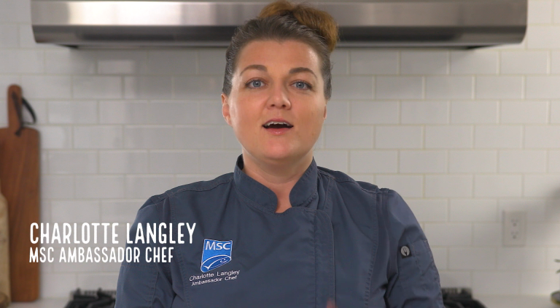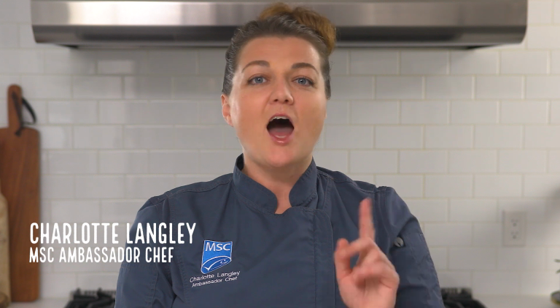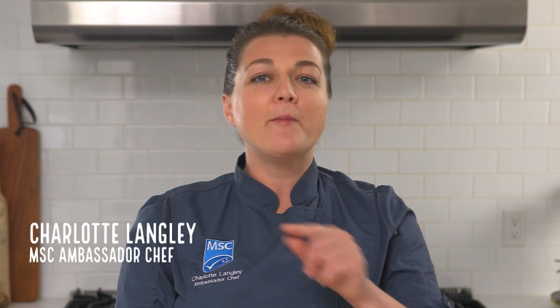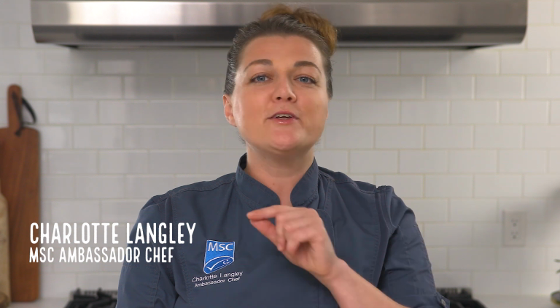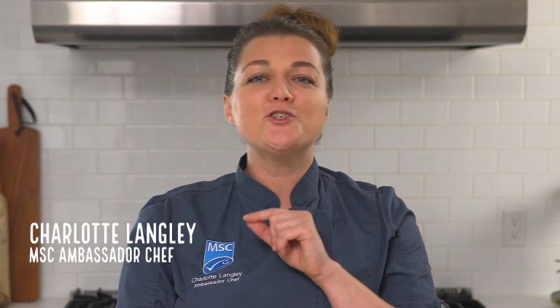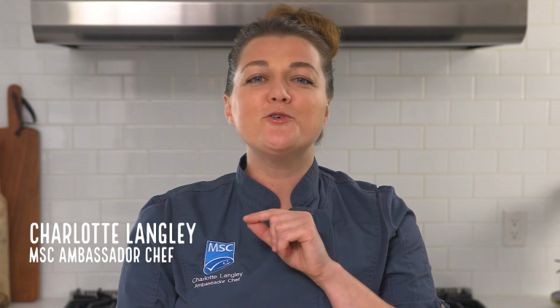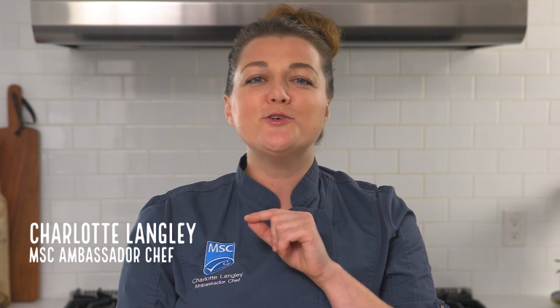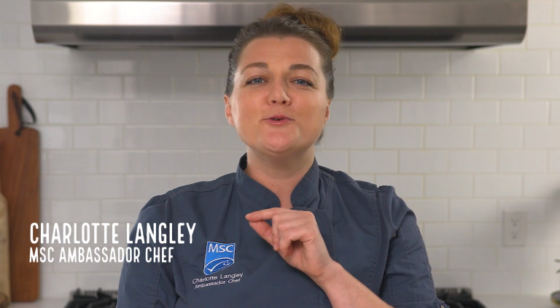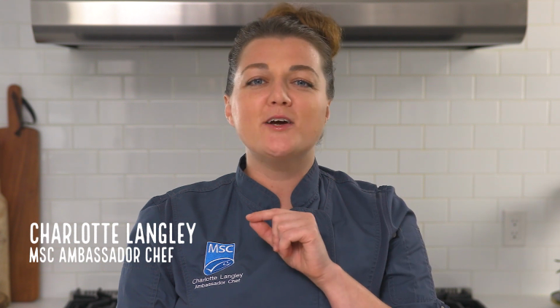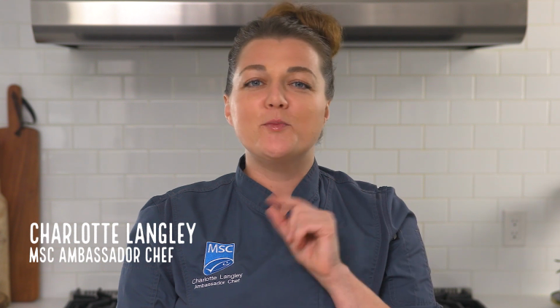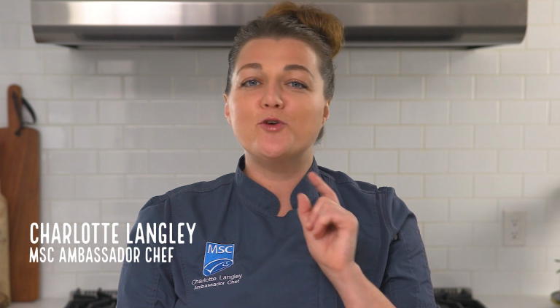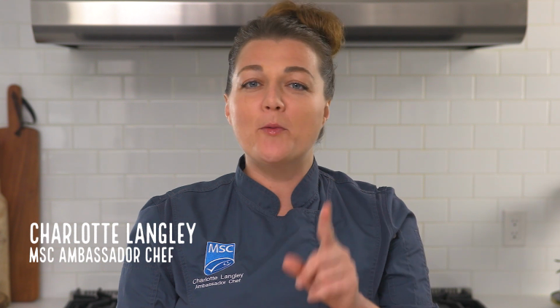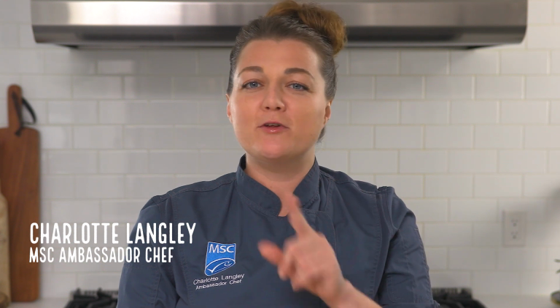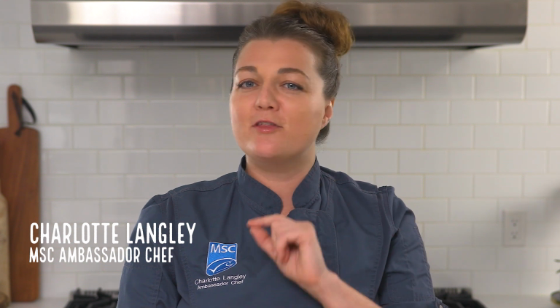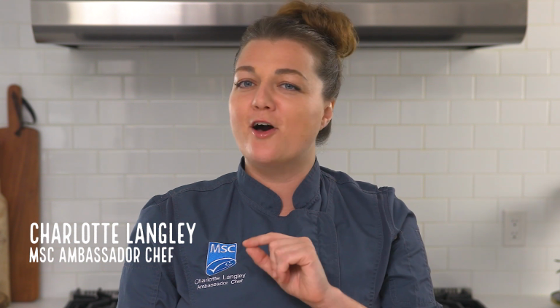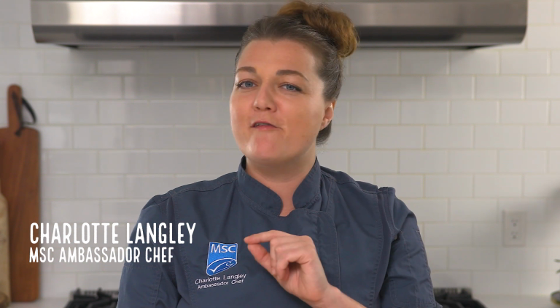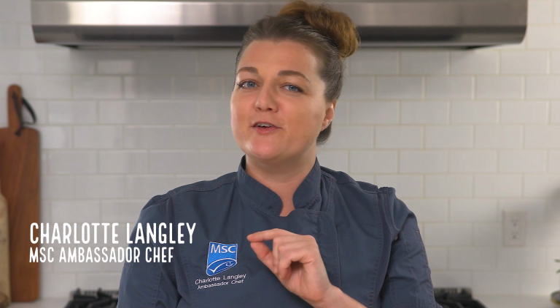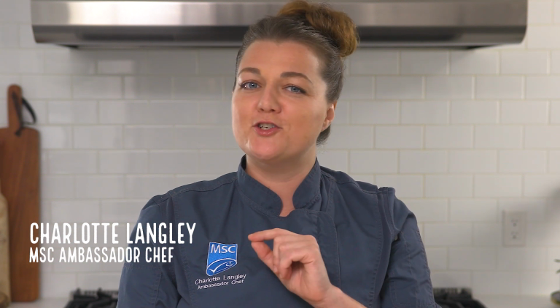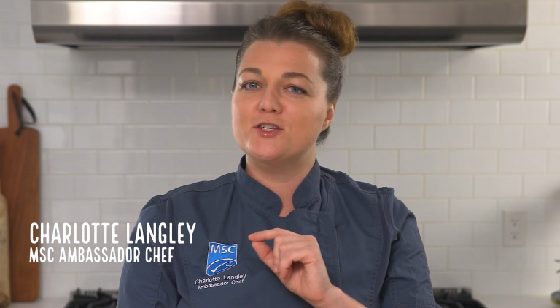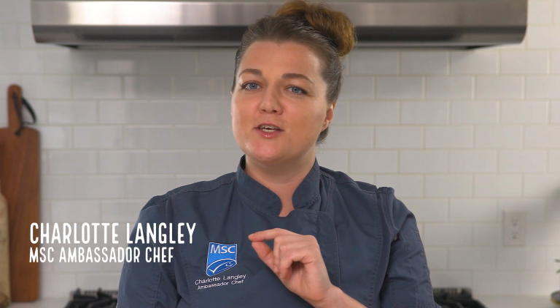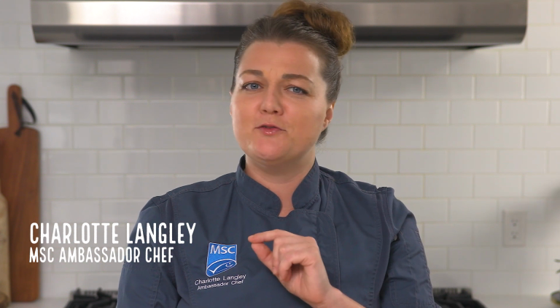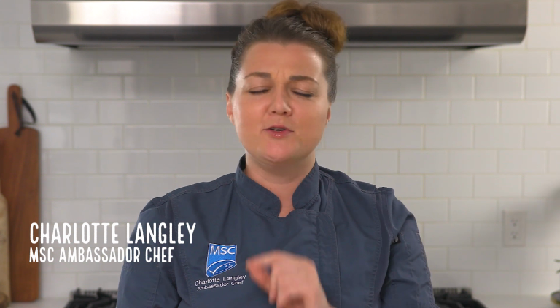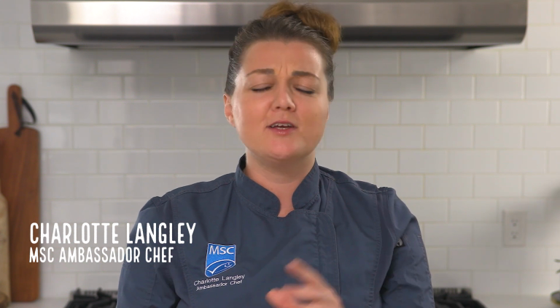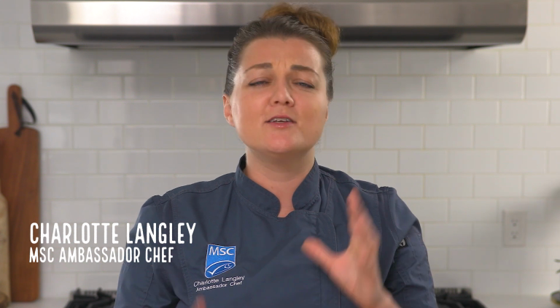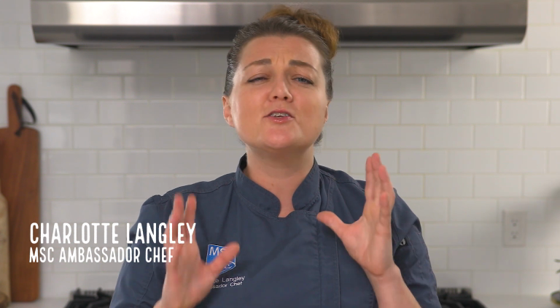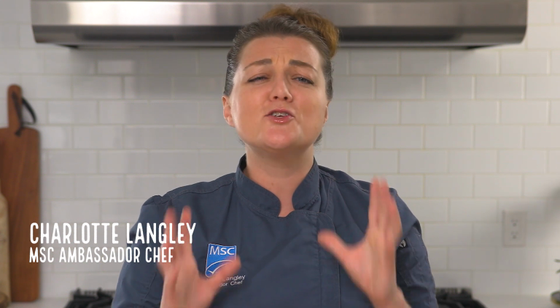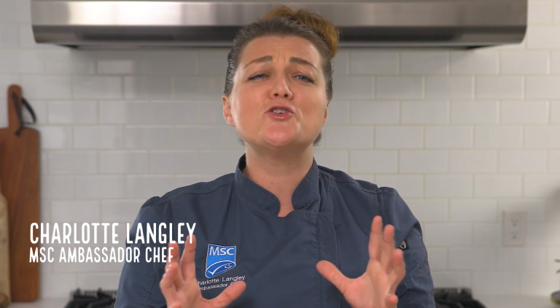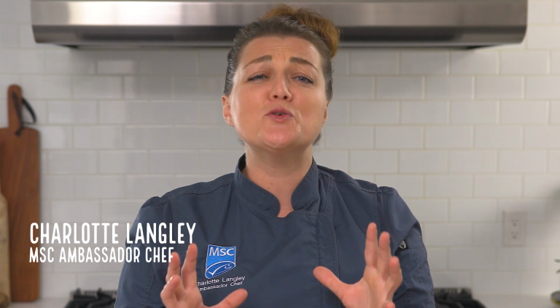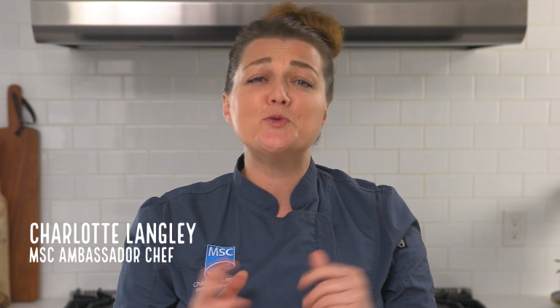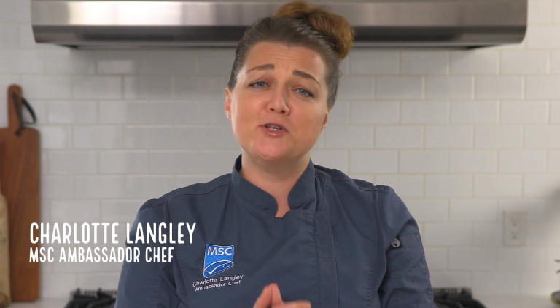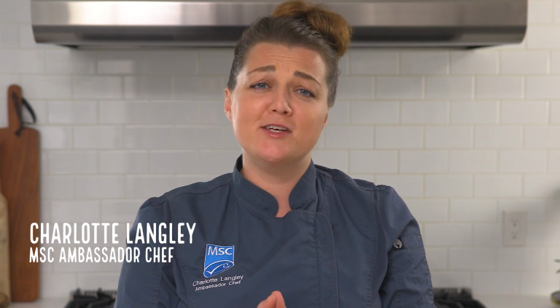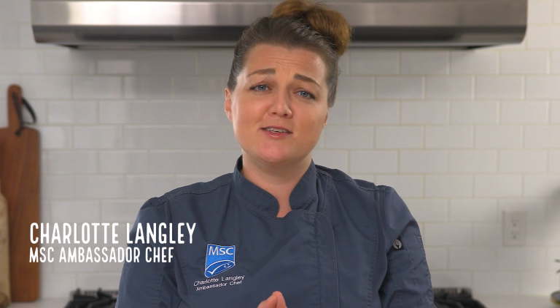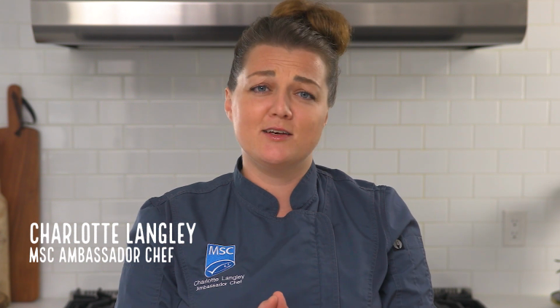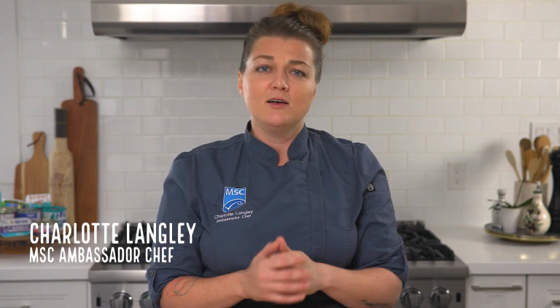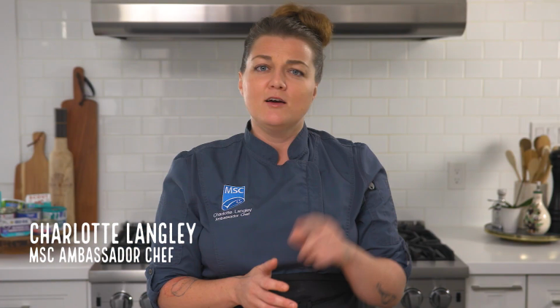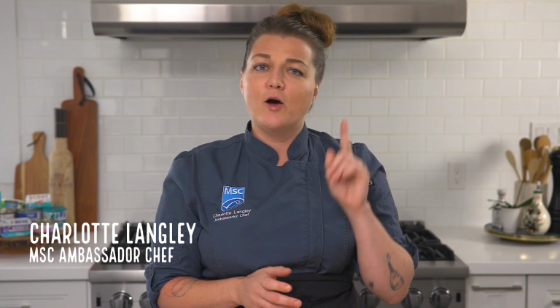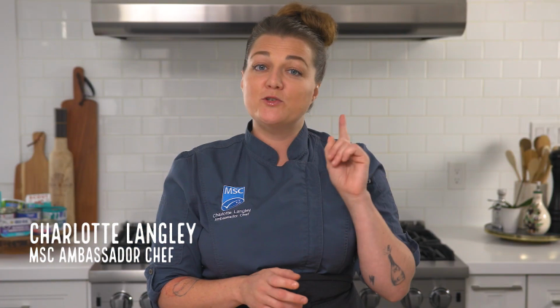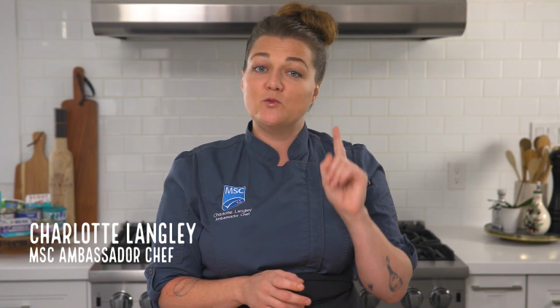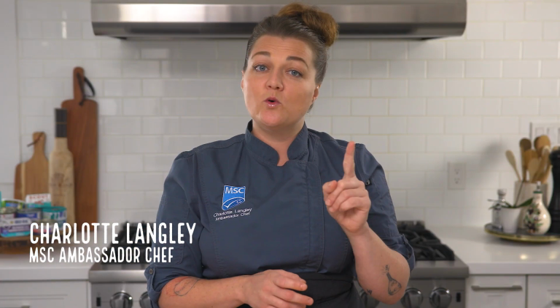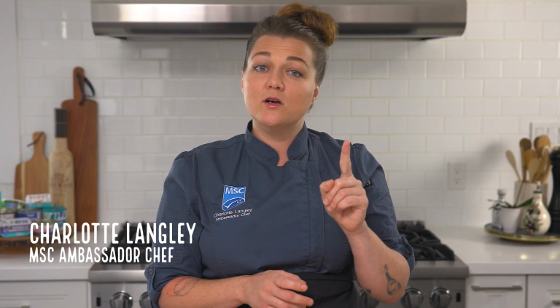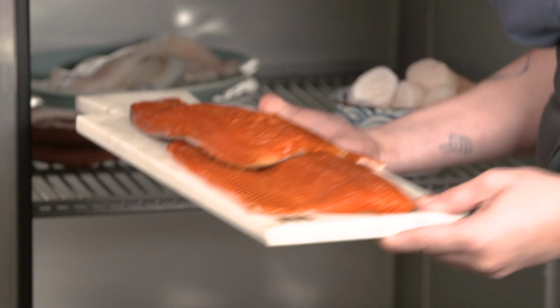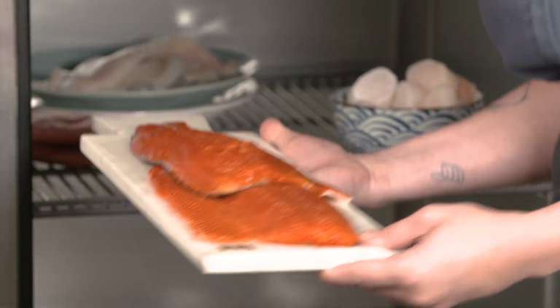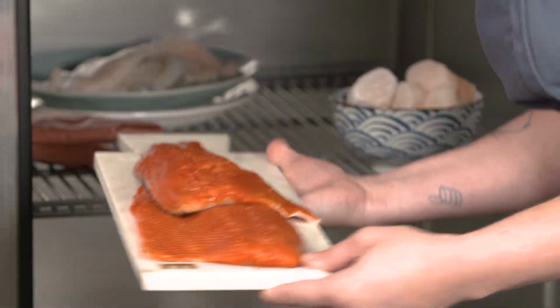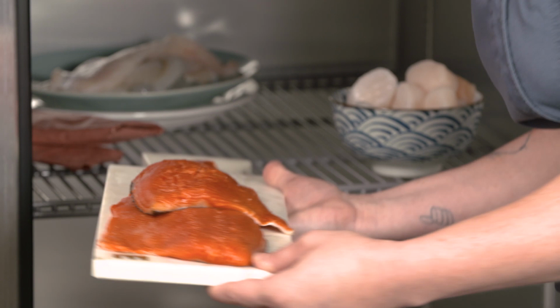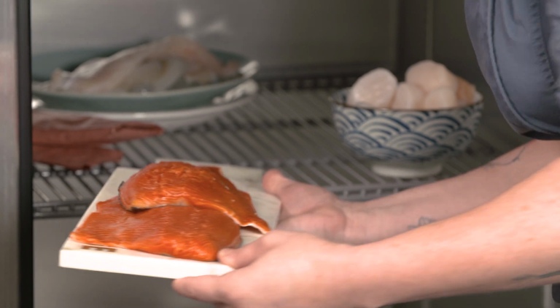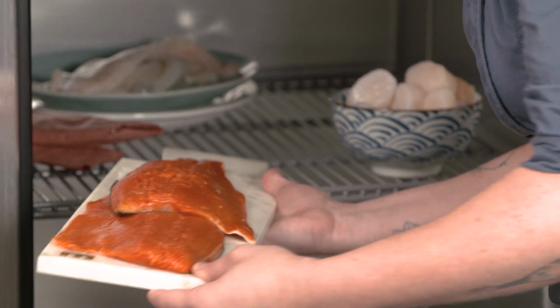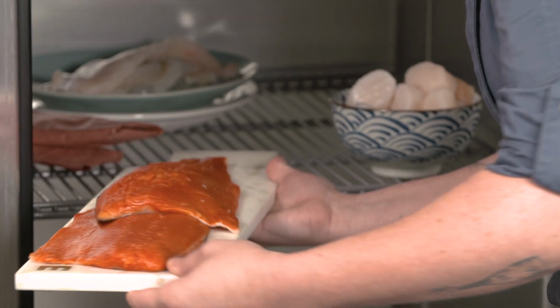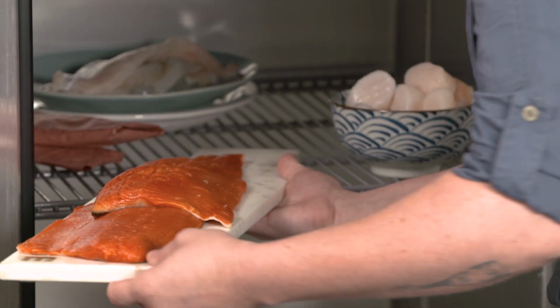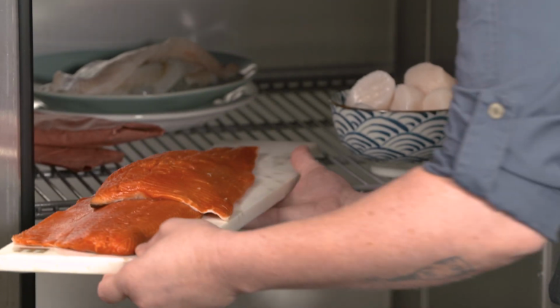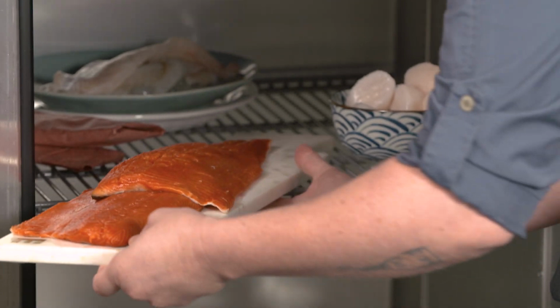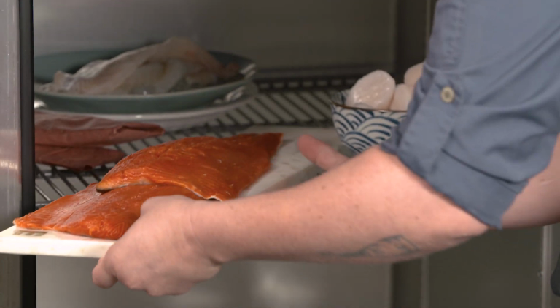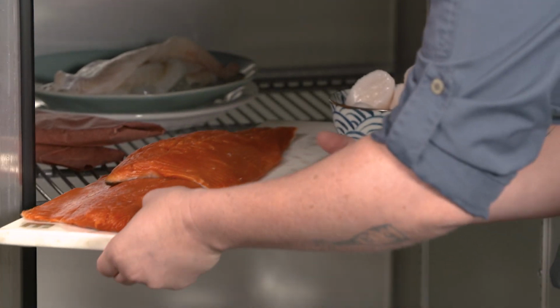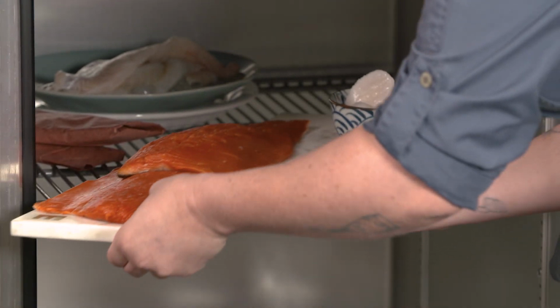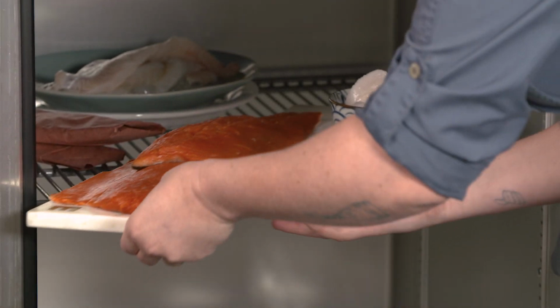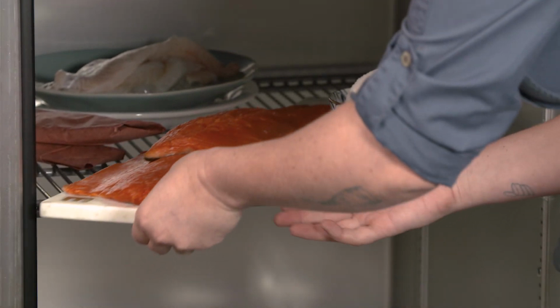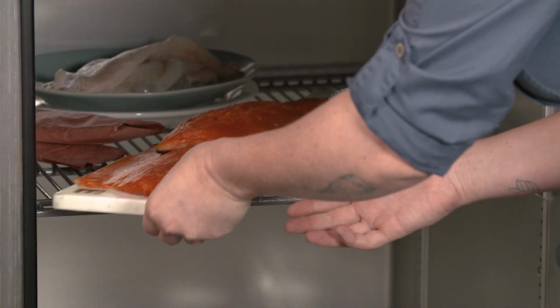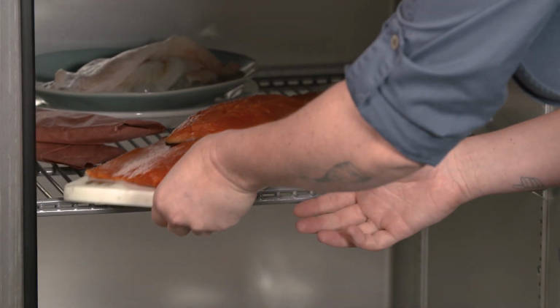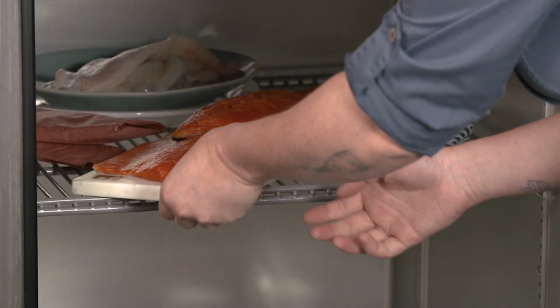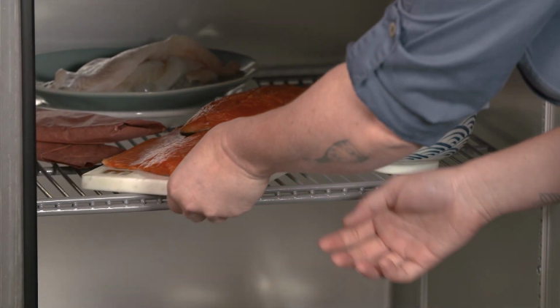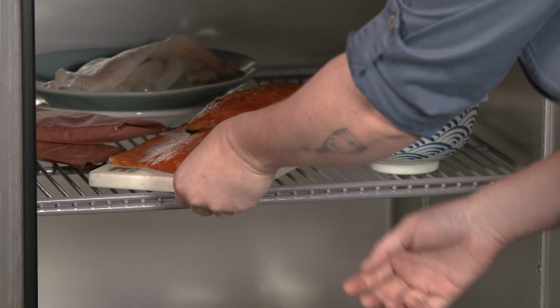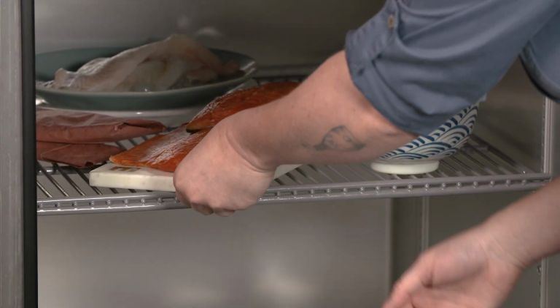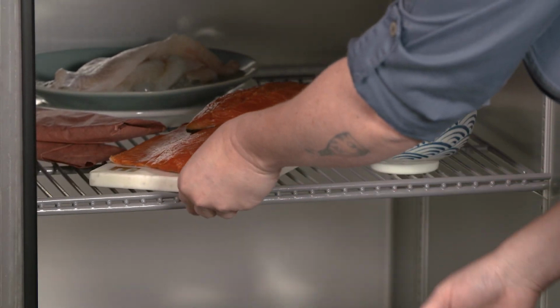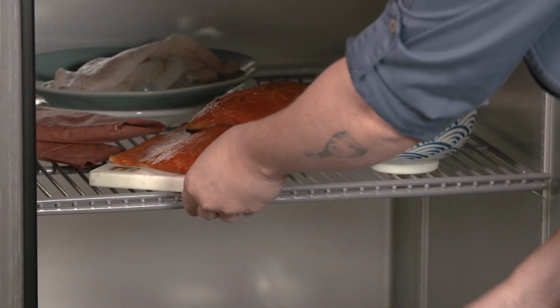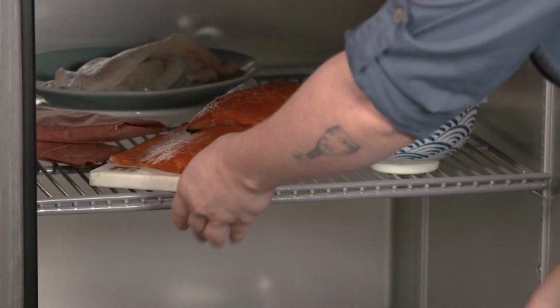I'm going to show you how to properly thaw fish and seafood. It is super easy. Option 1: thaw in the fridge overnight in a bowl or on a plate.